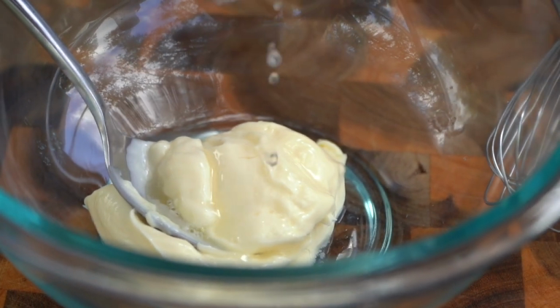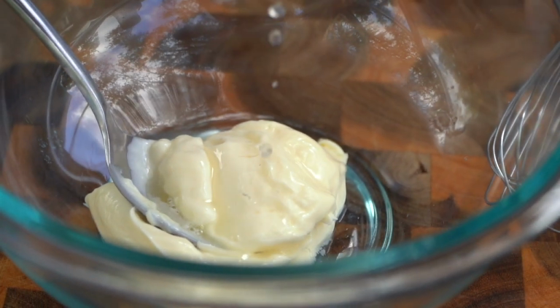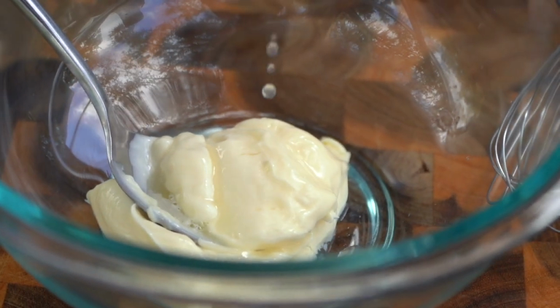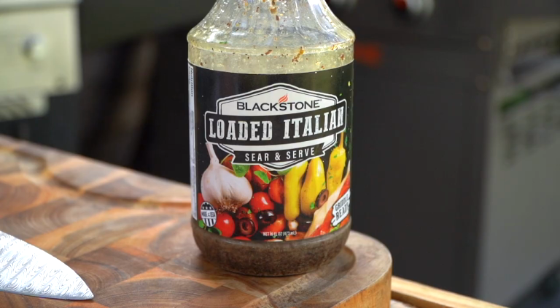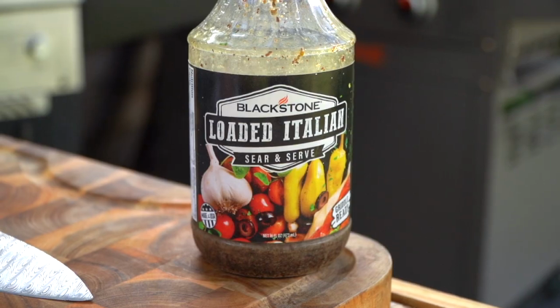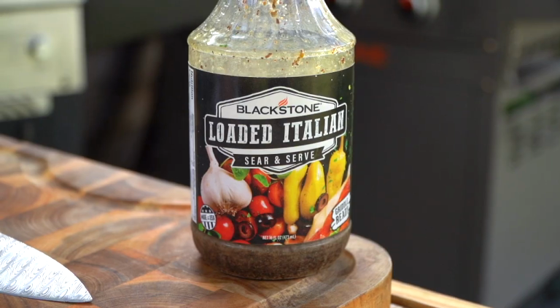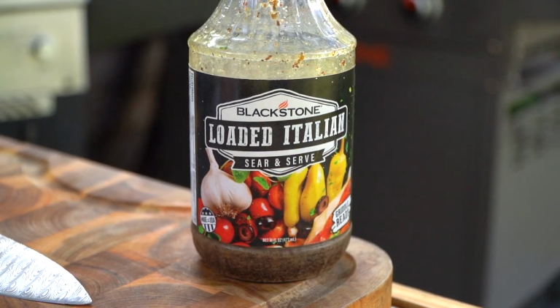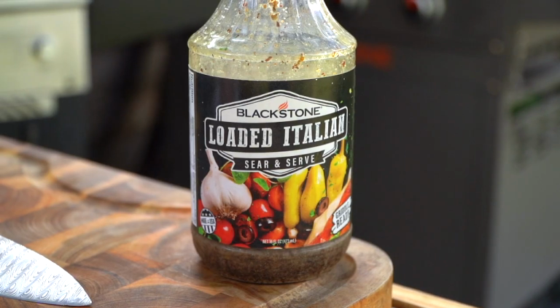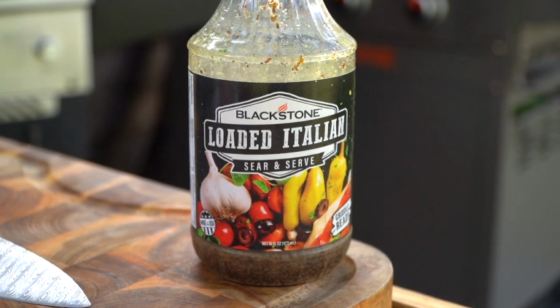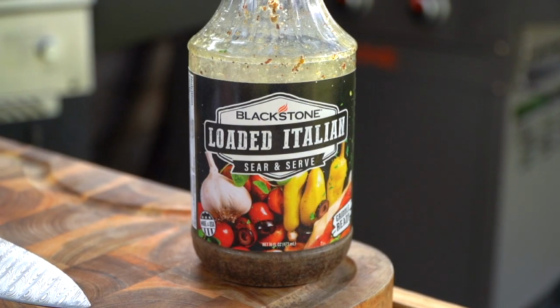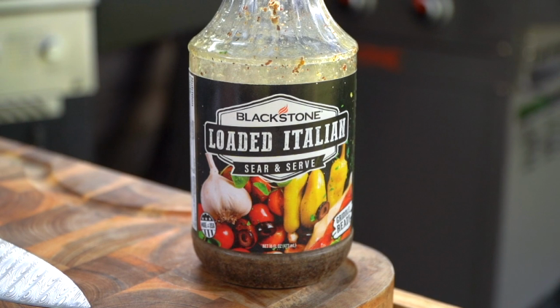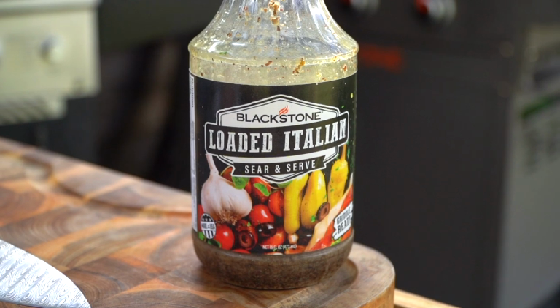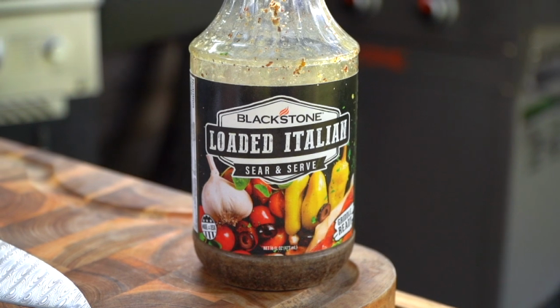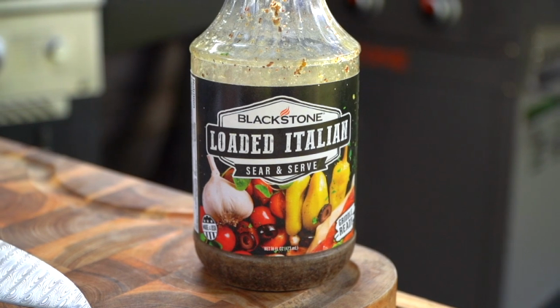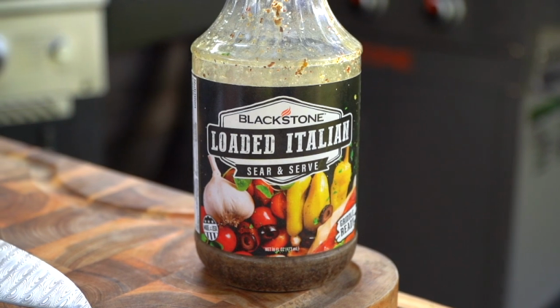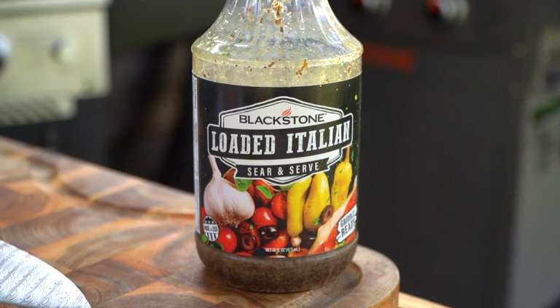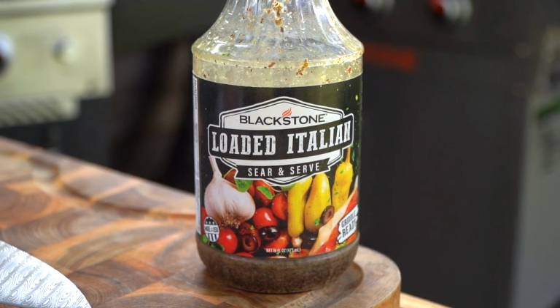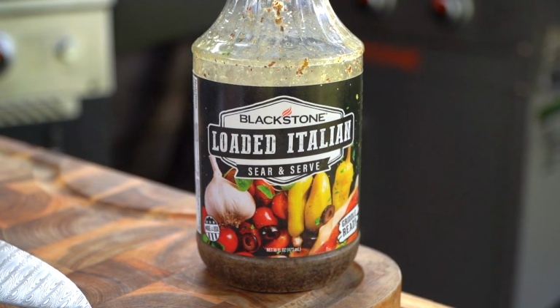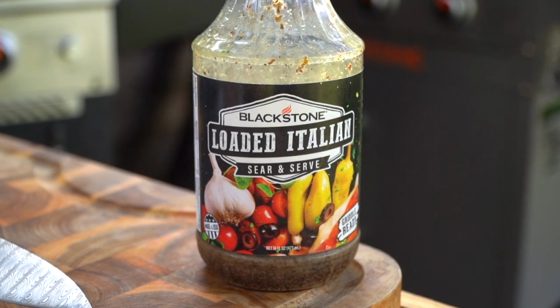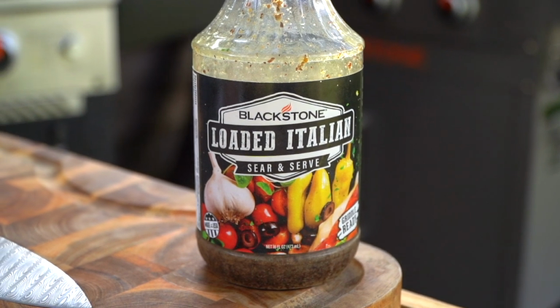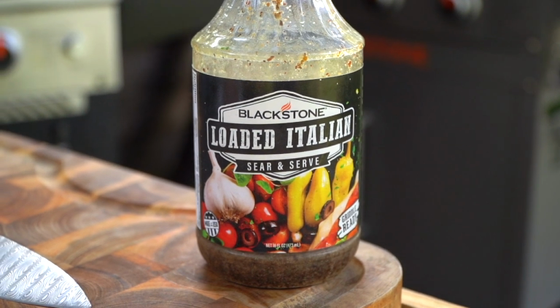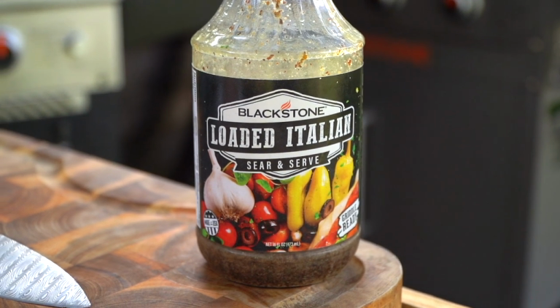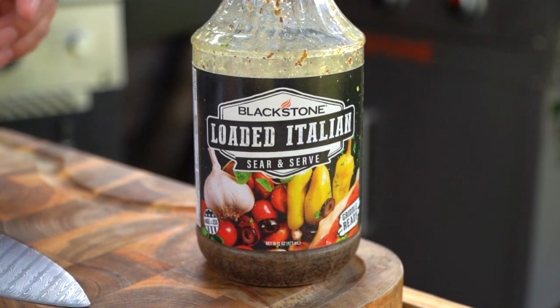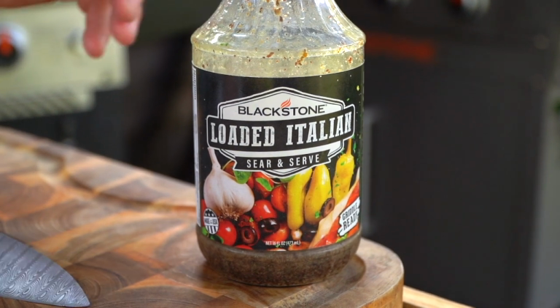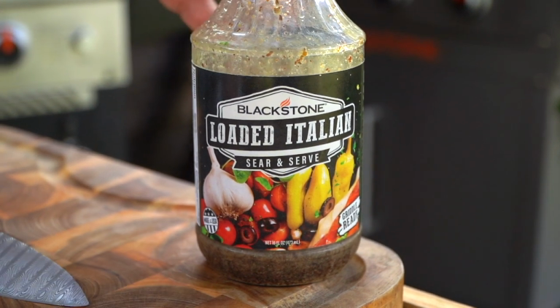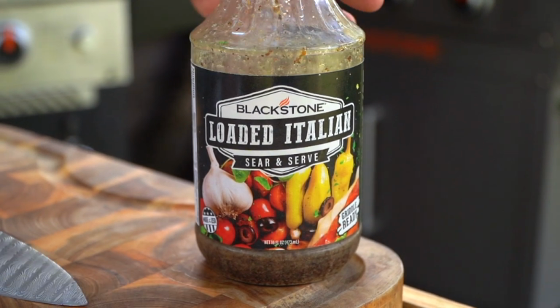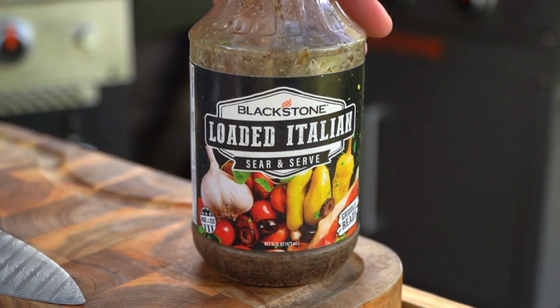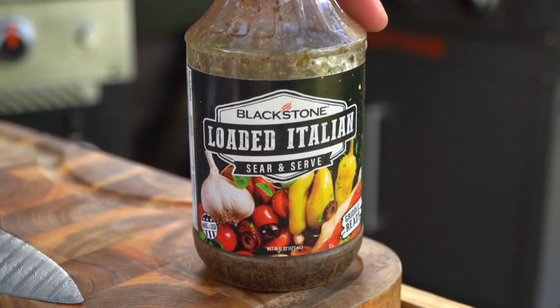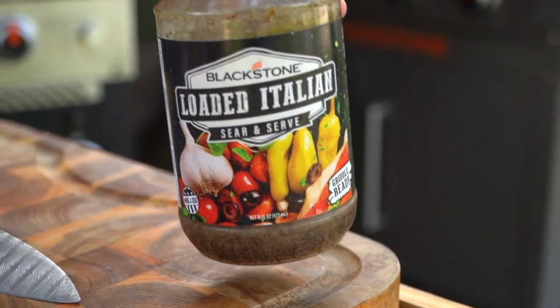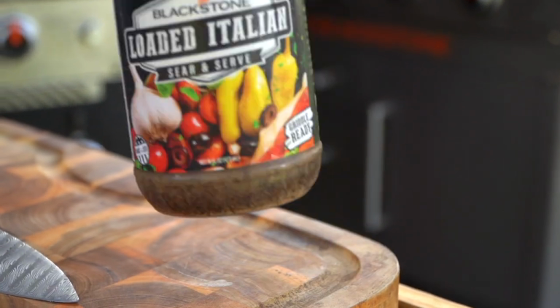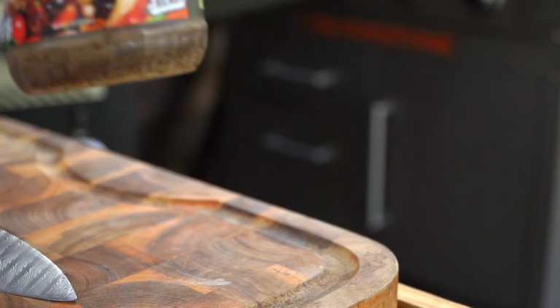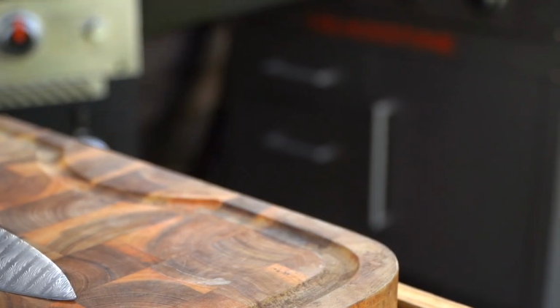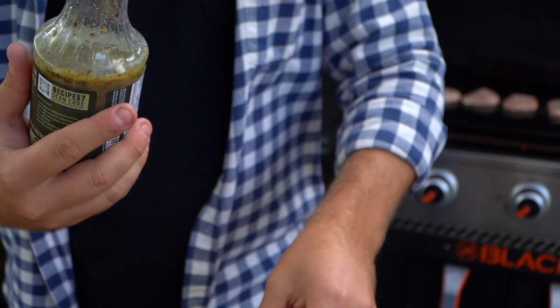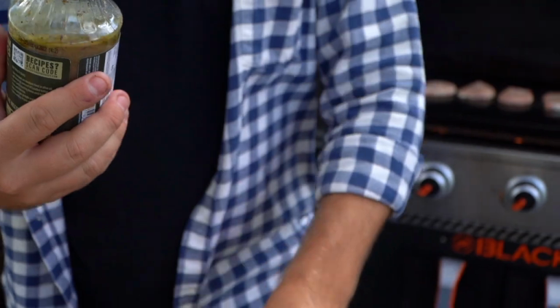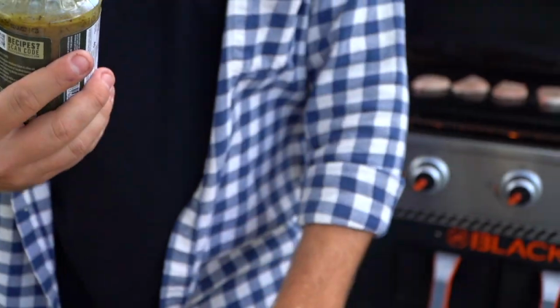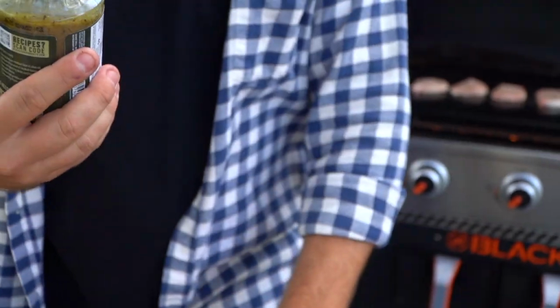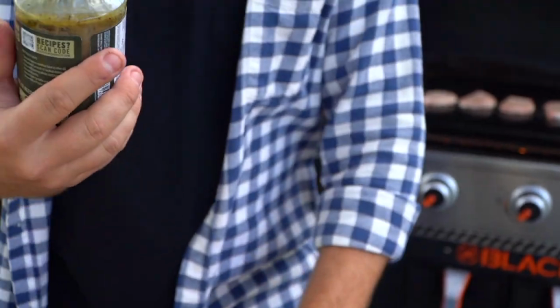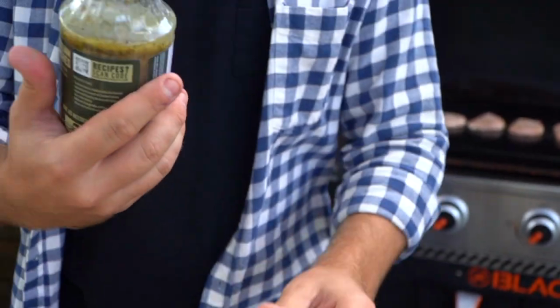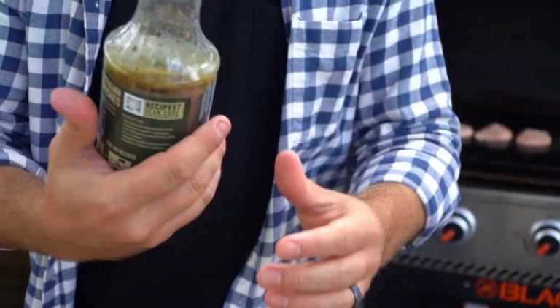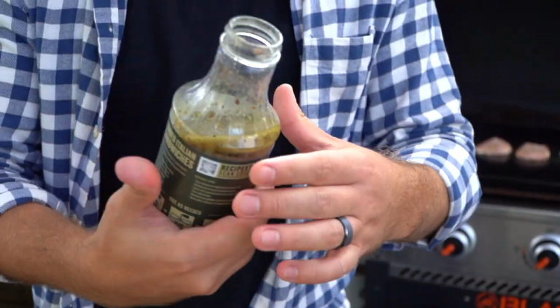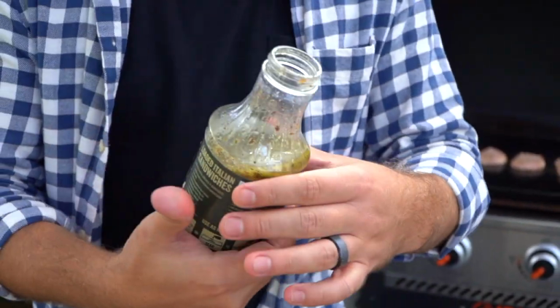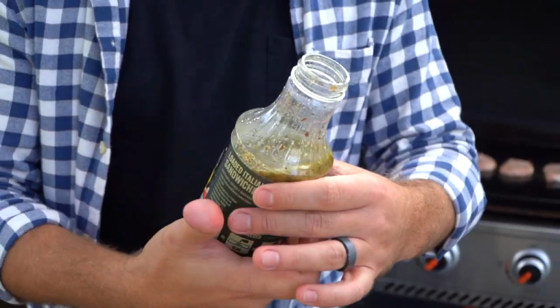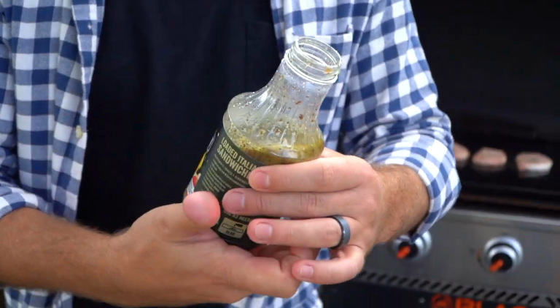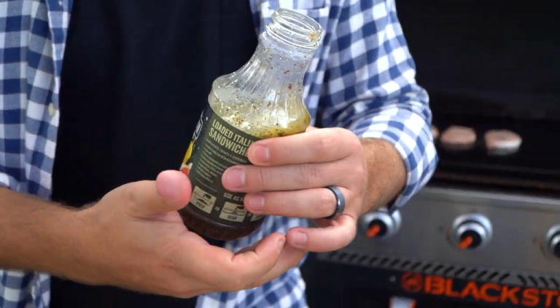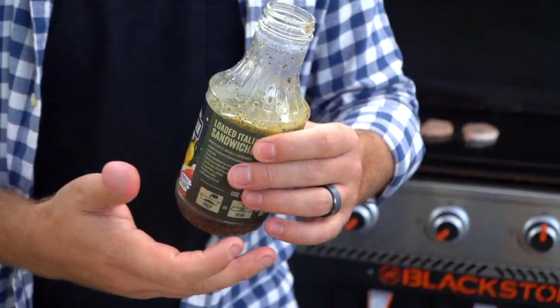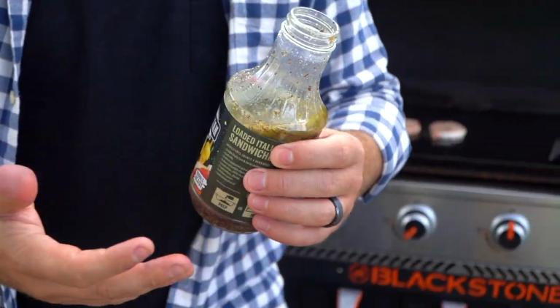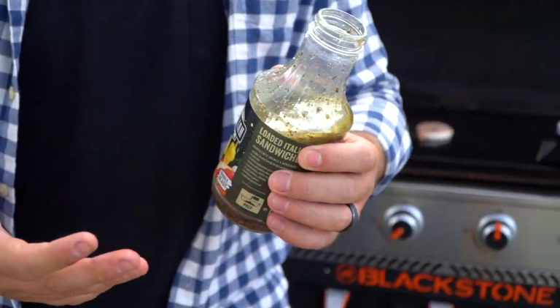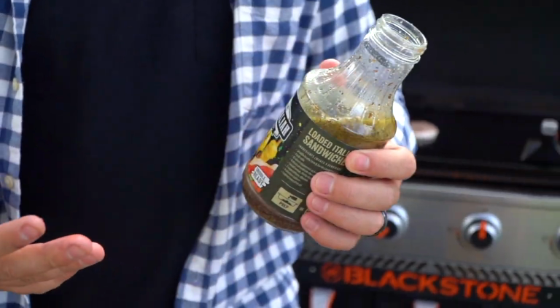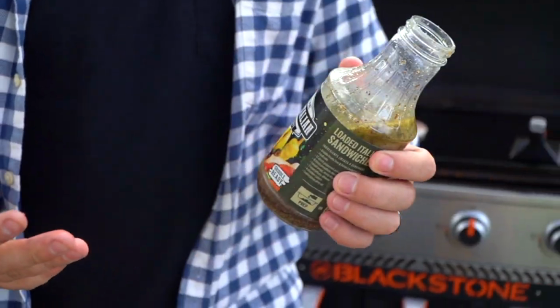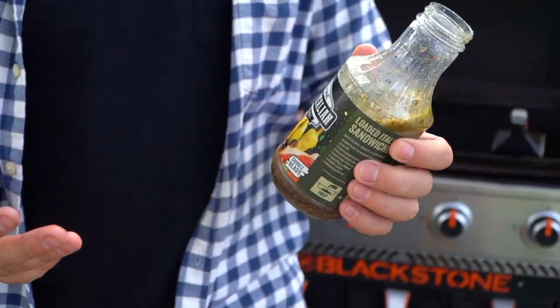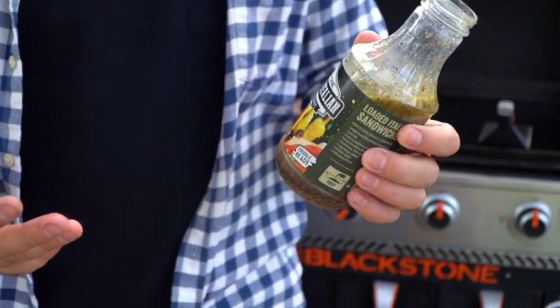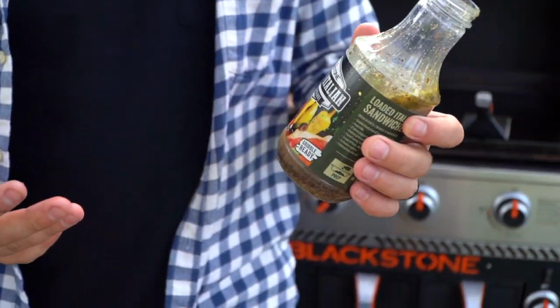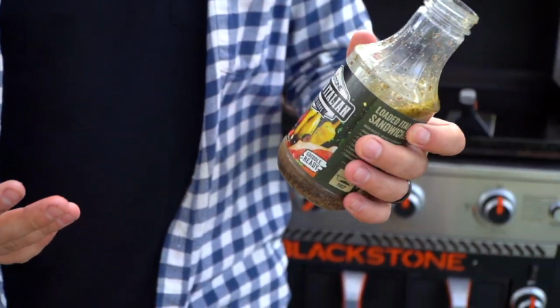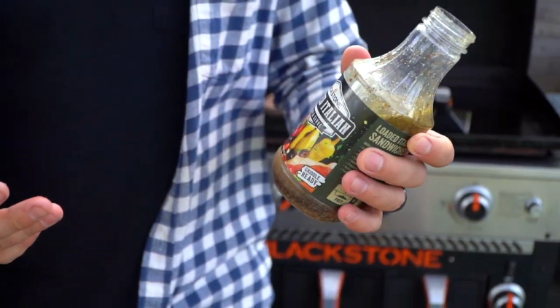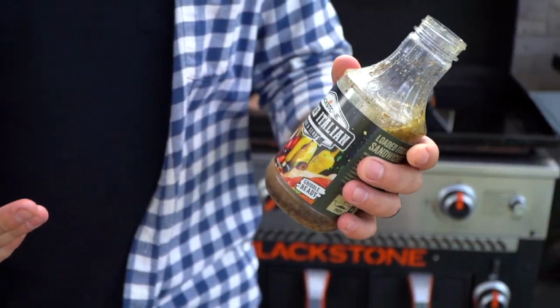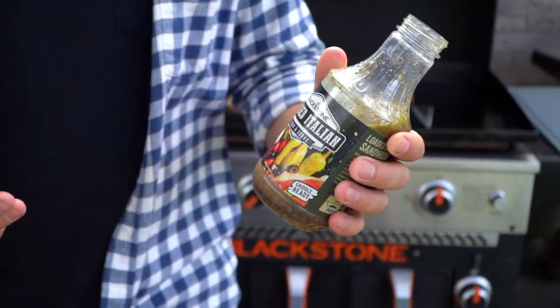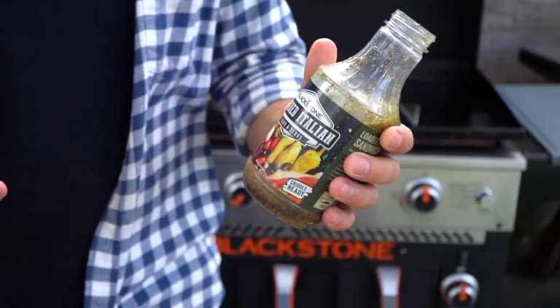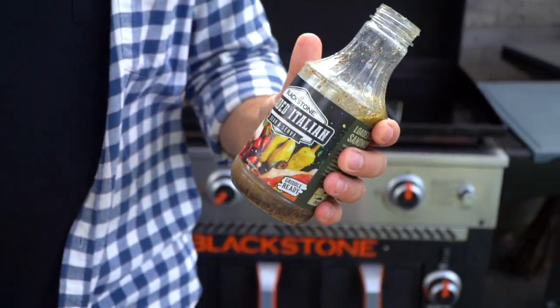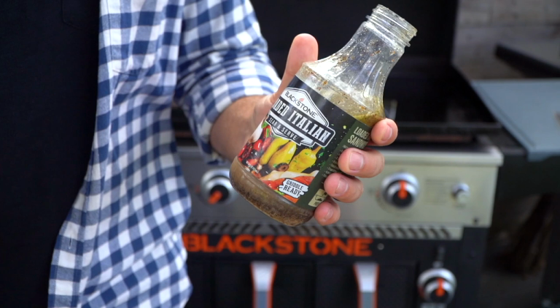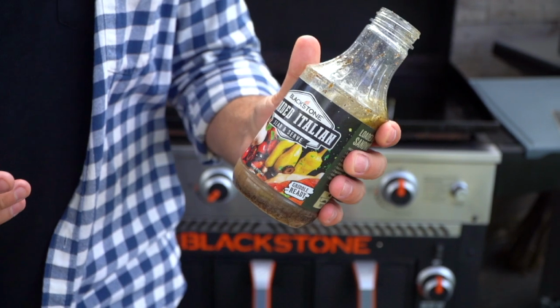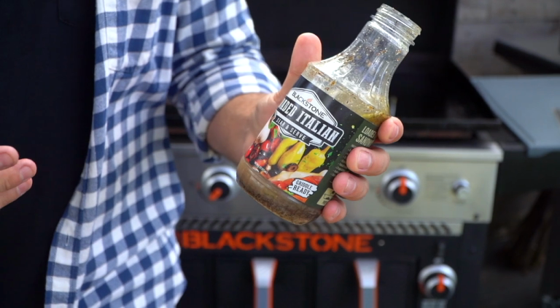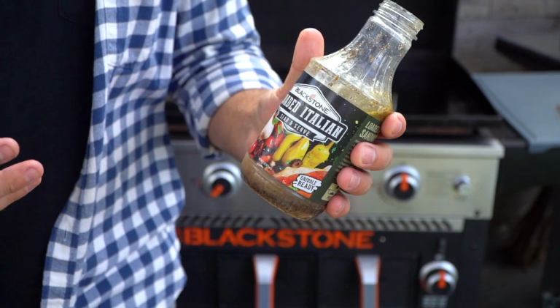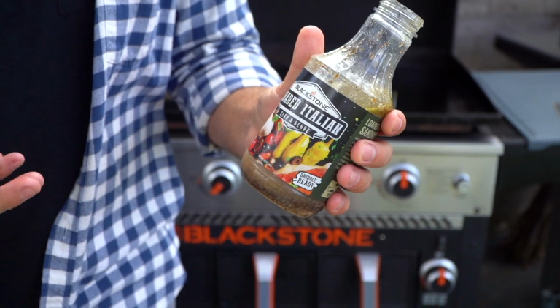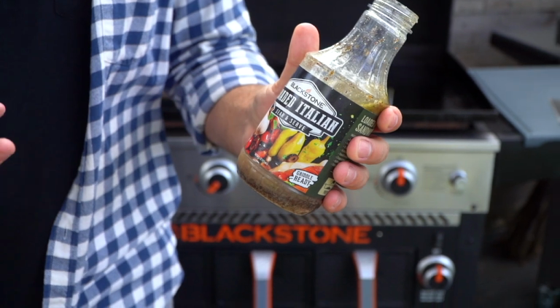And our loaded Italian — this stuff is fantastic. You're going to see how we use it to cook in just a minute.